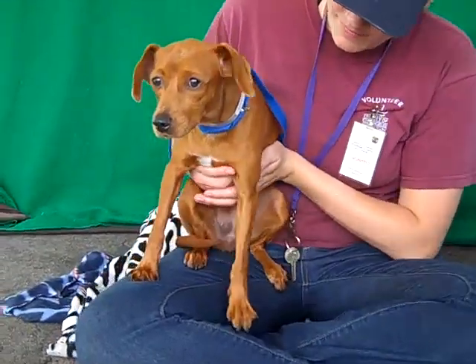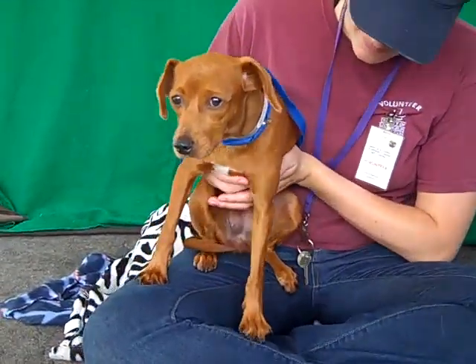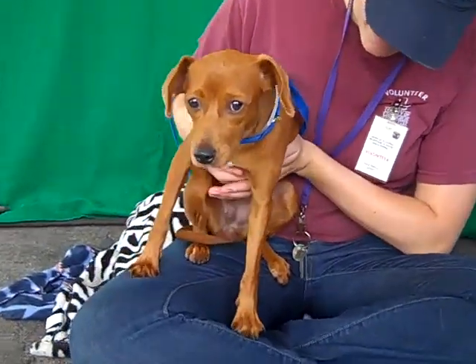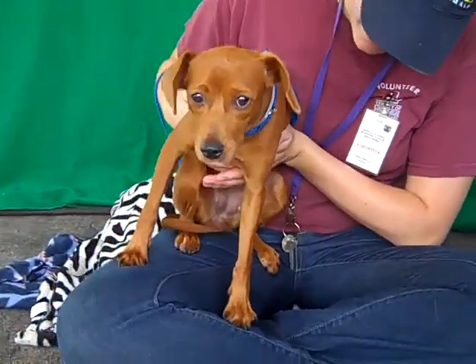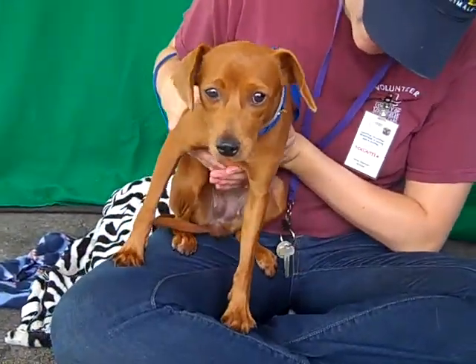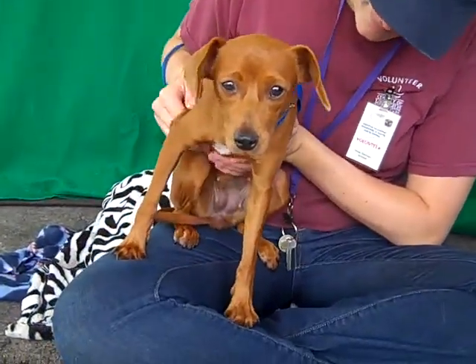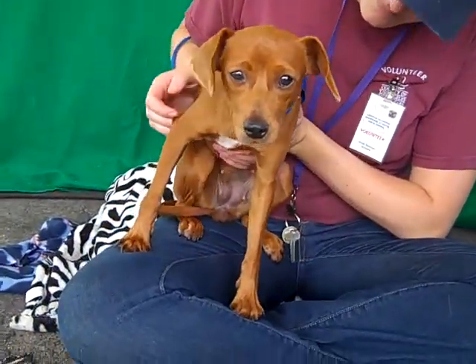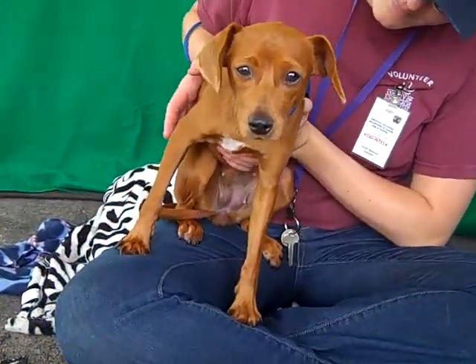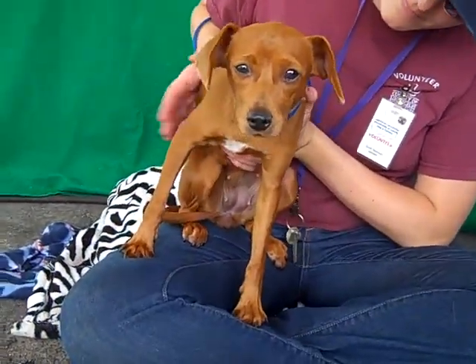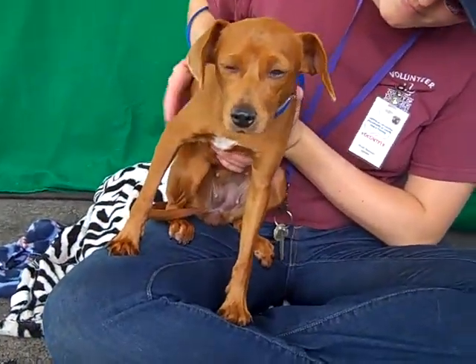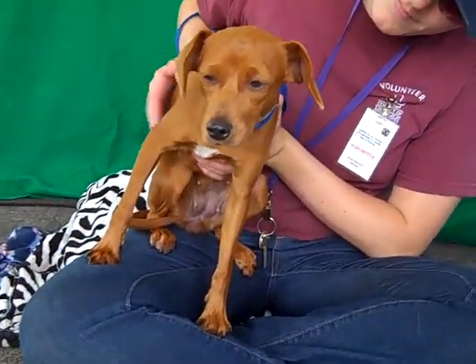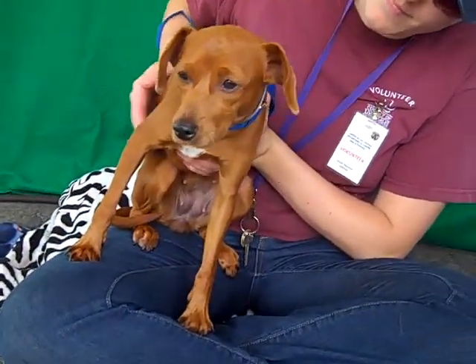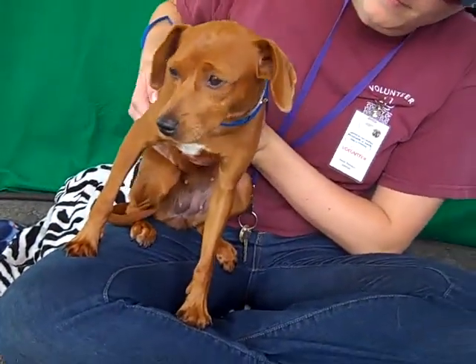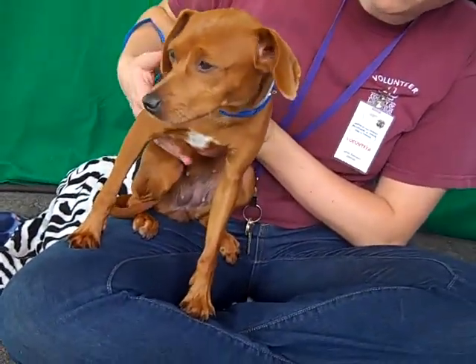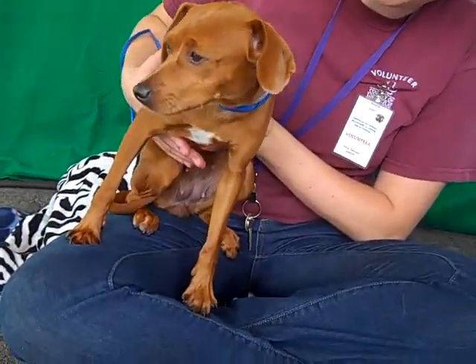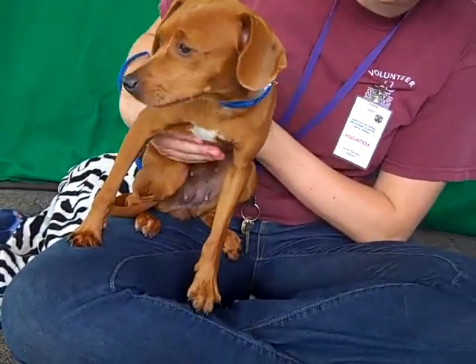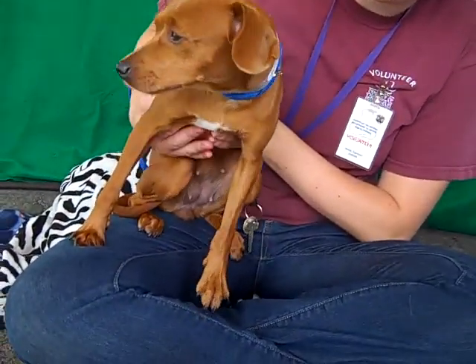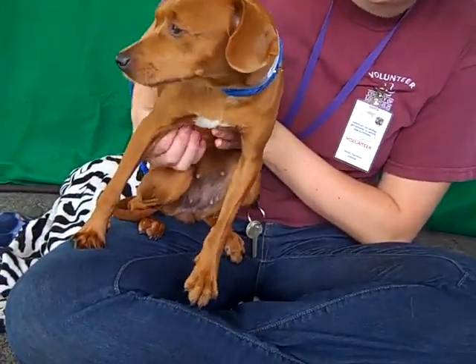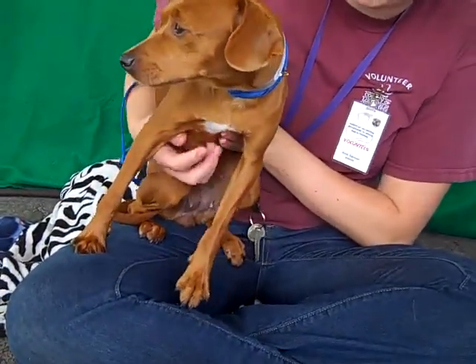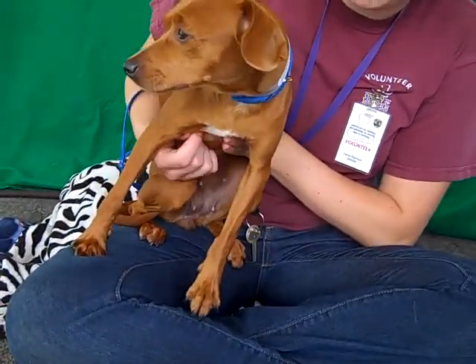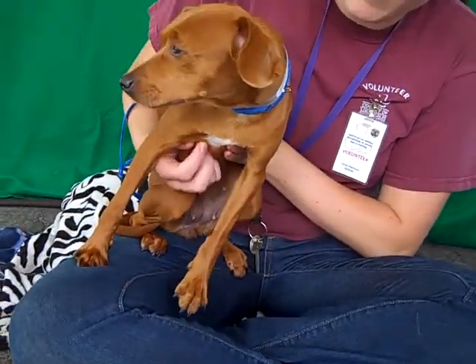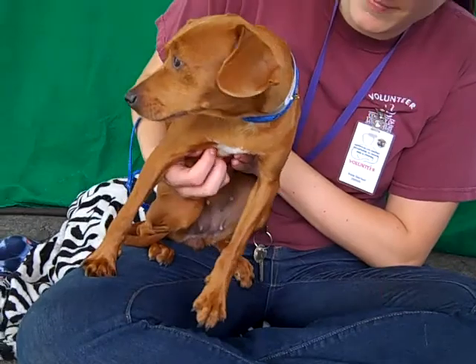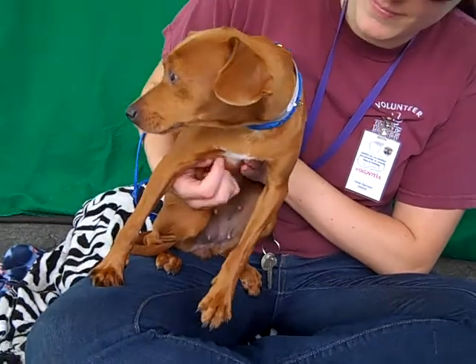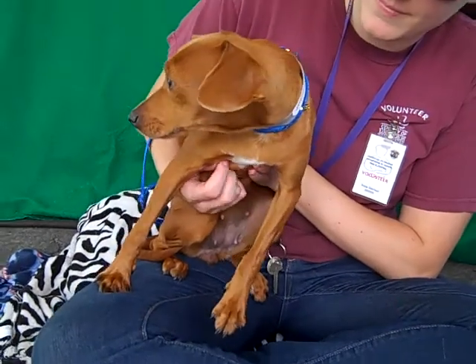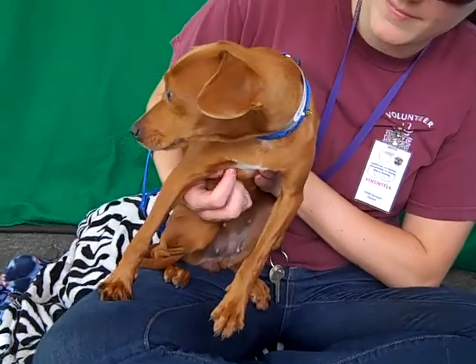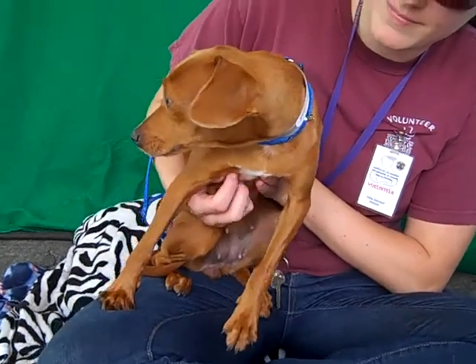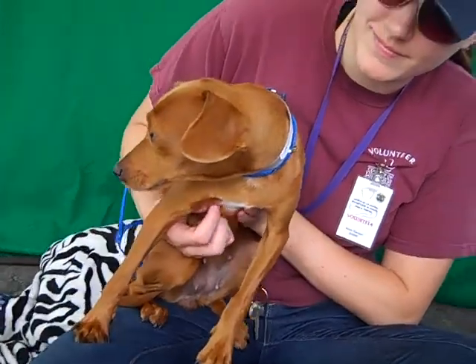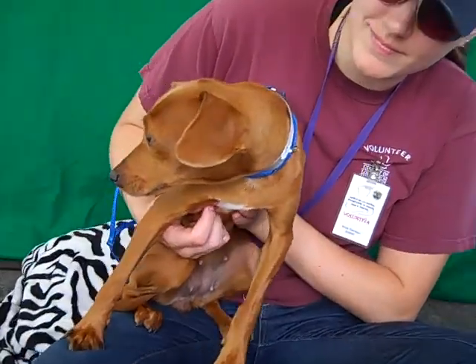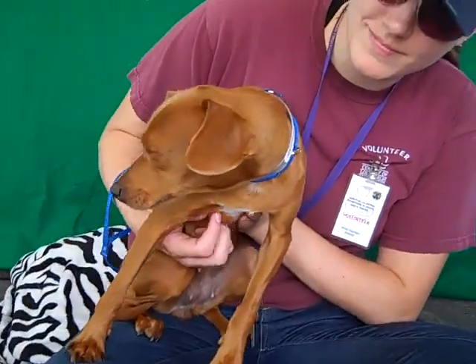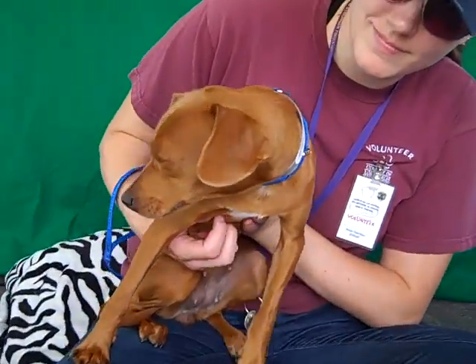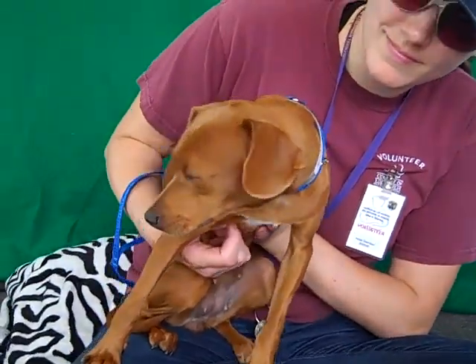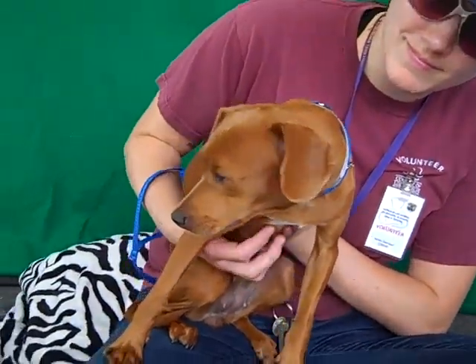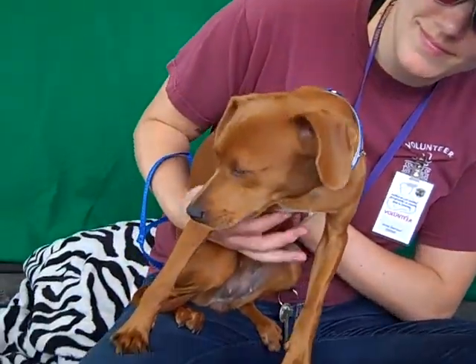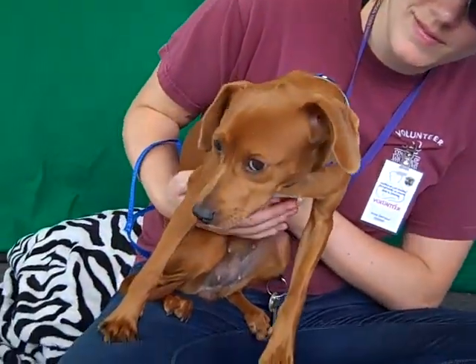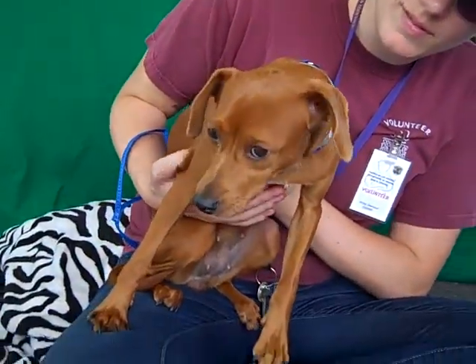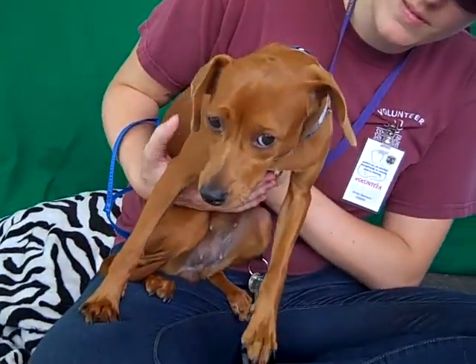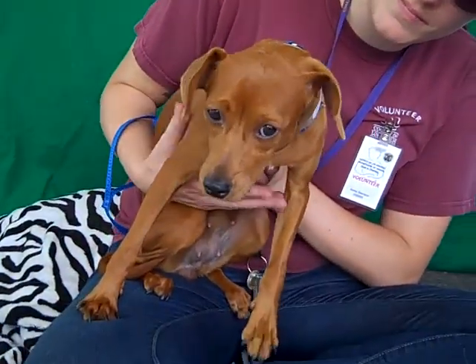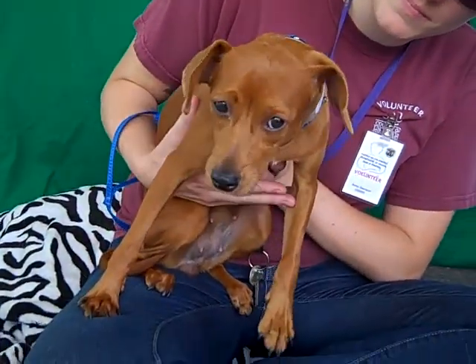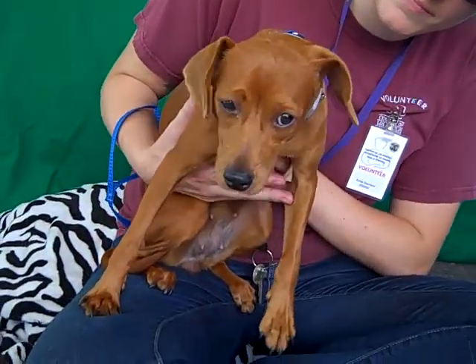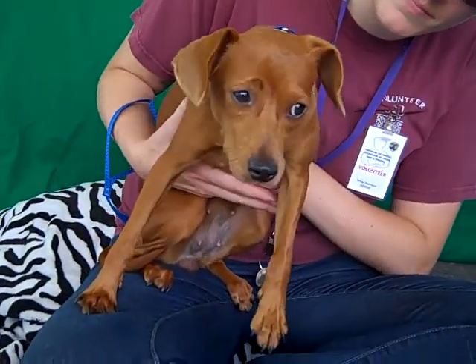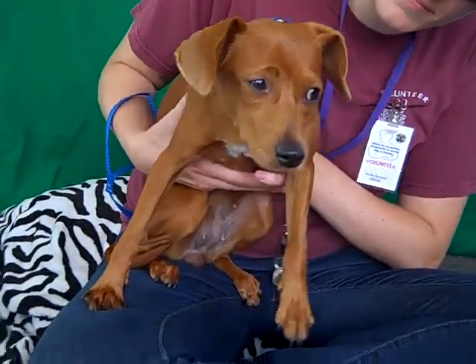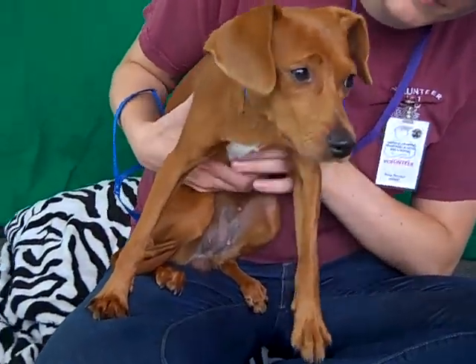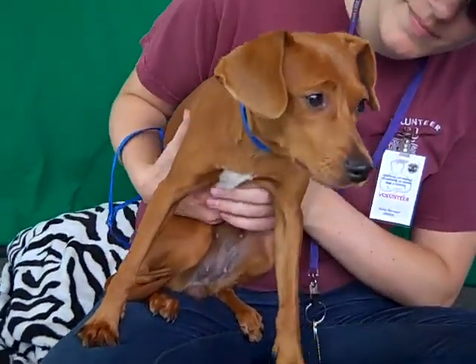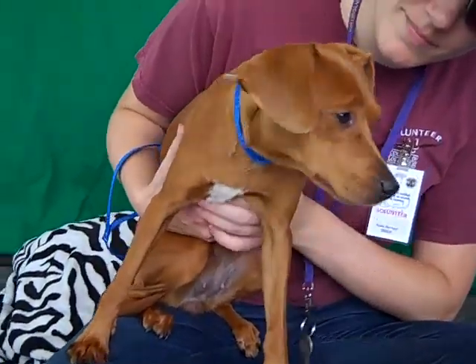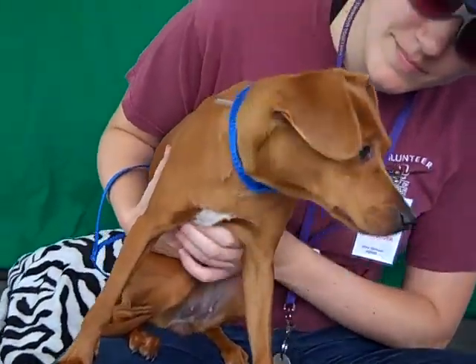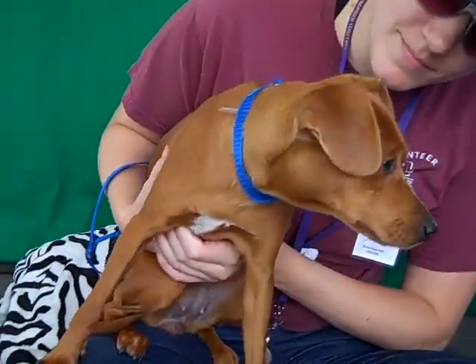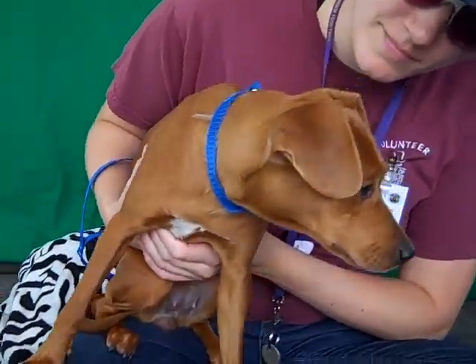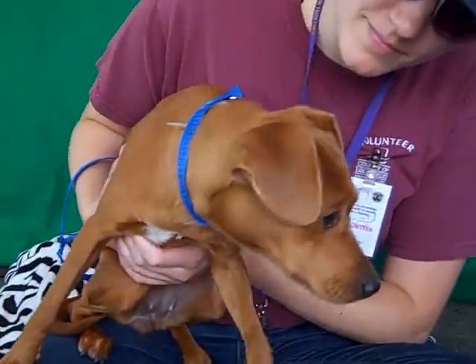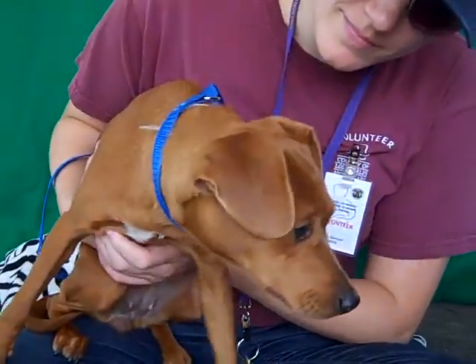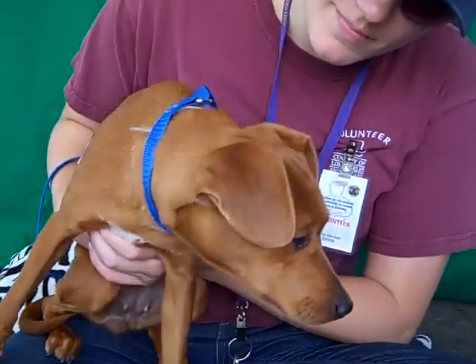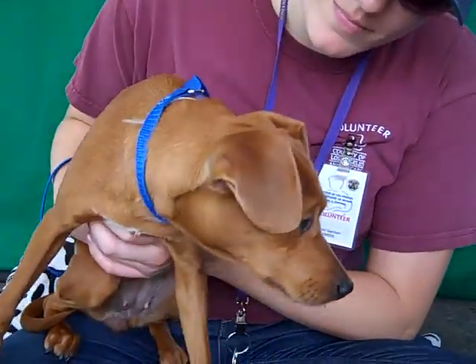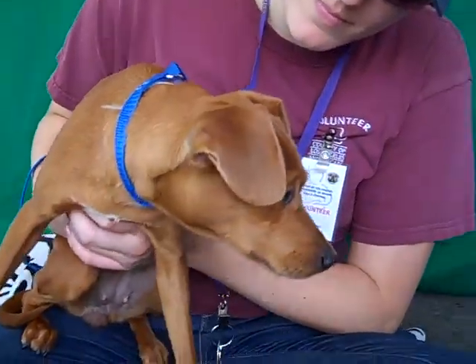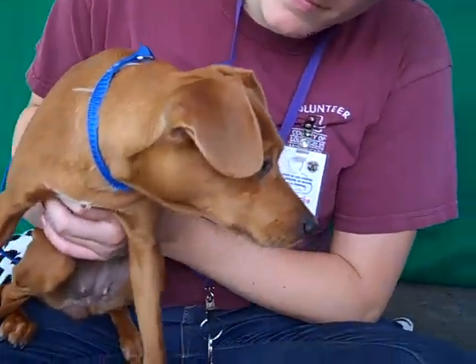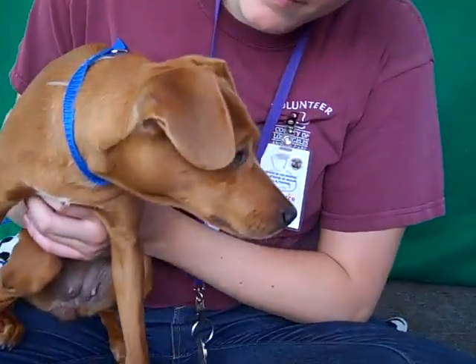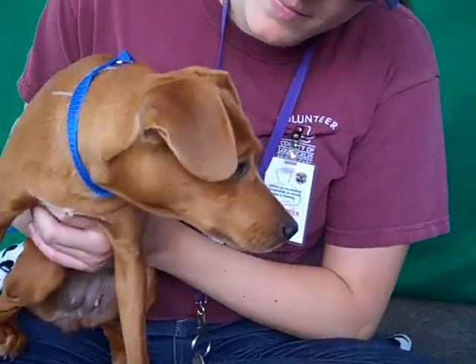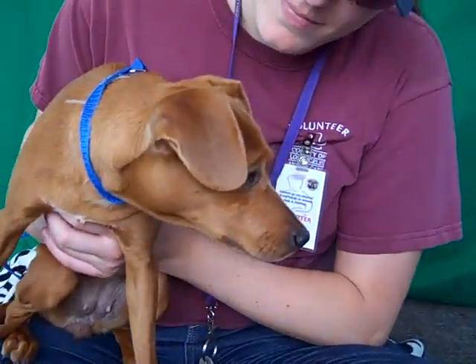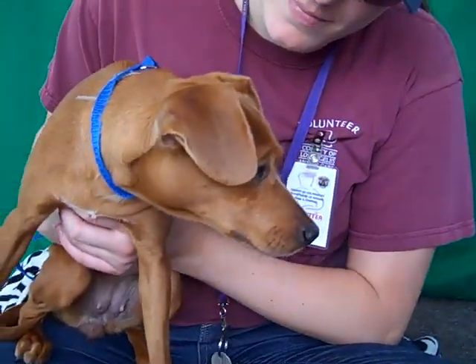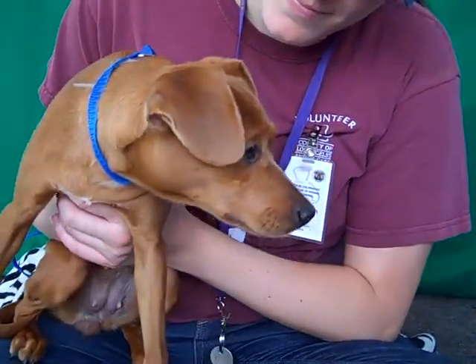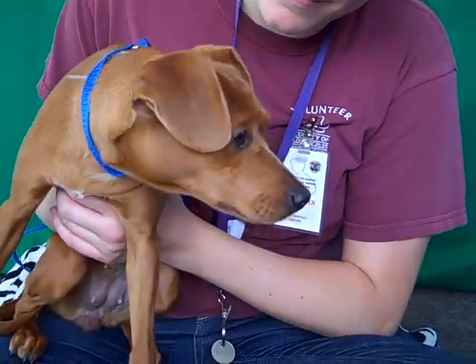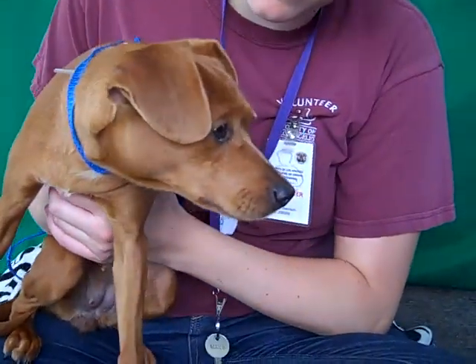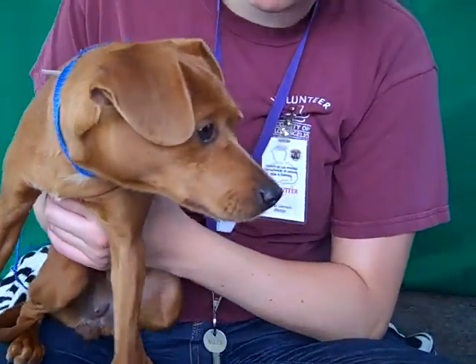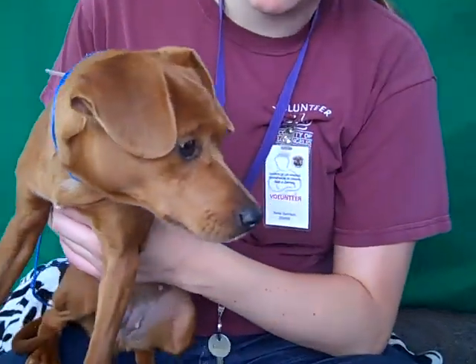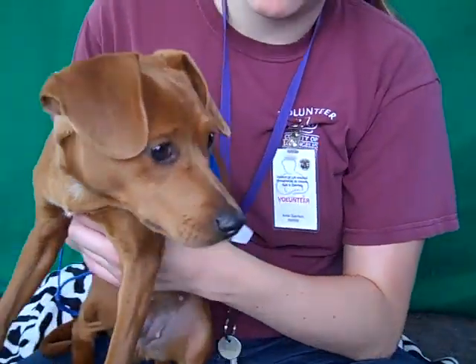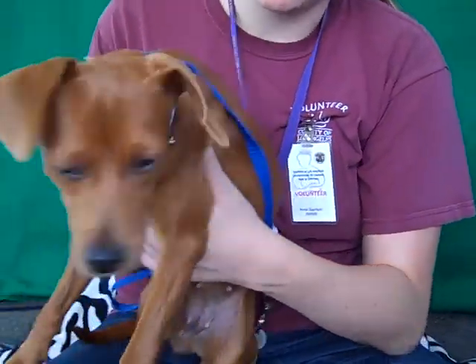Come on down and meet the gorgeous Cherry today — you can take her home from the Baldwin Park shelter. You will fall in love with this sweet, sweet girl.